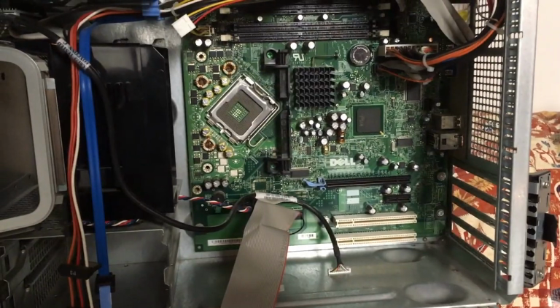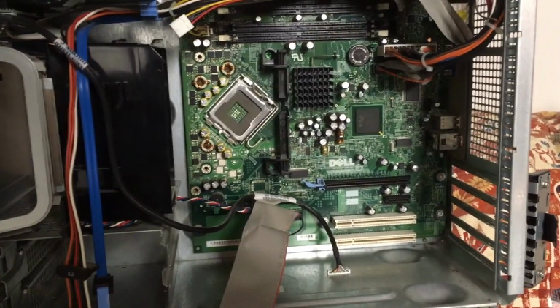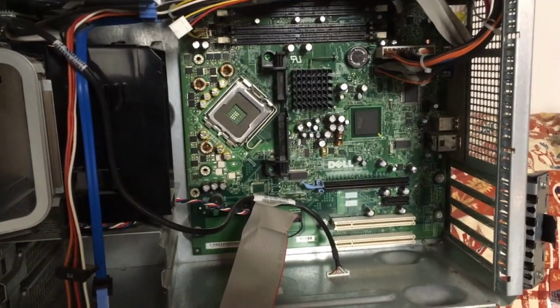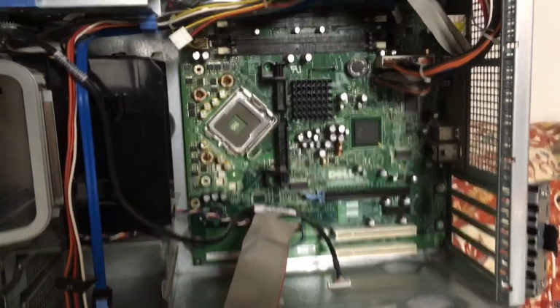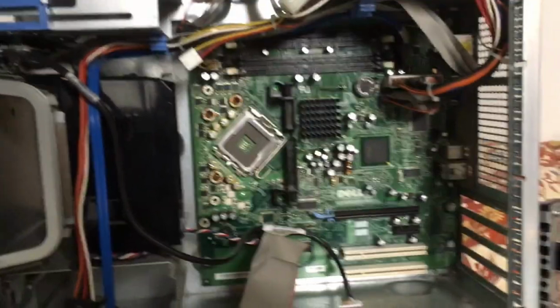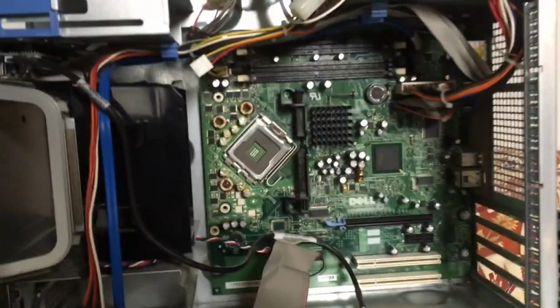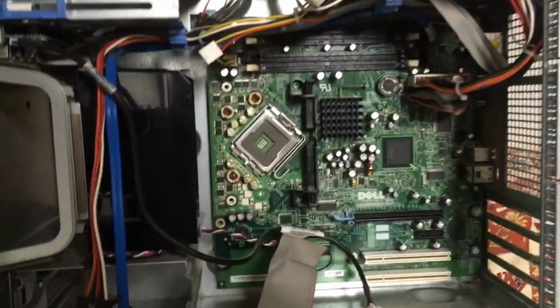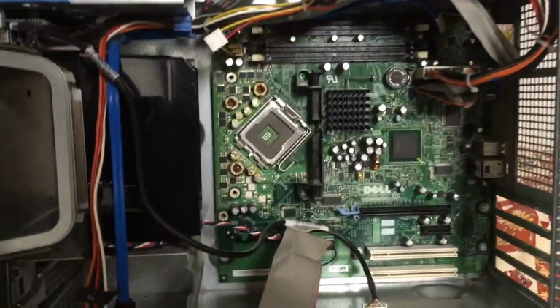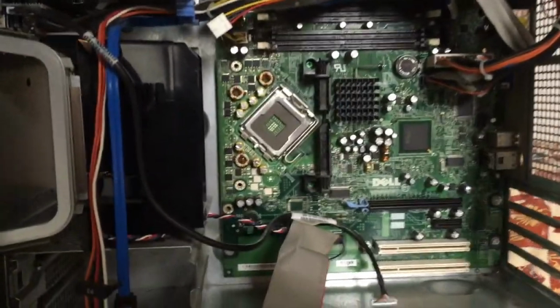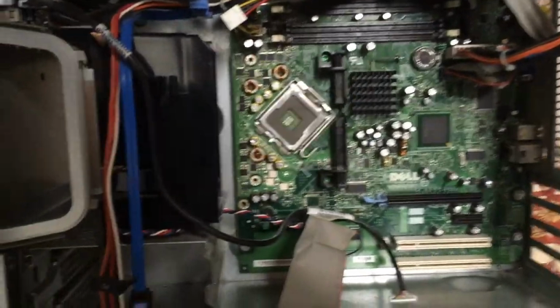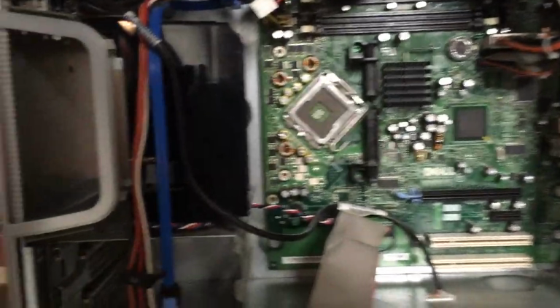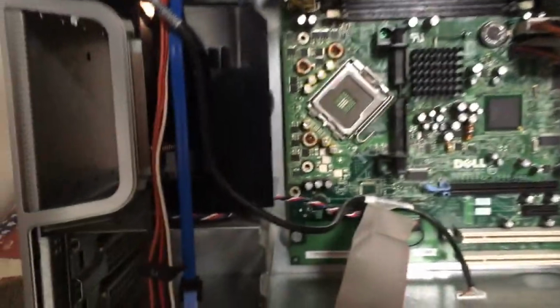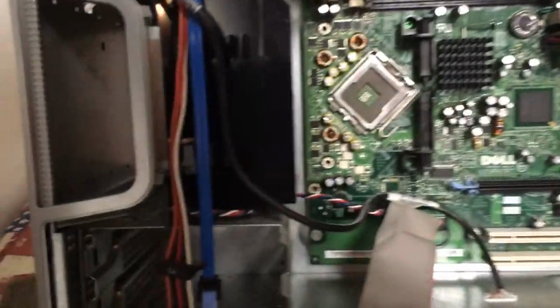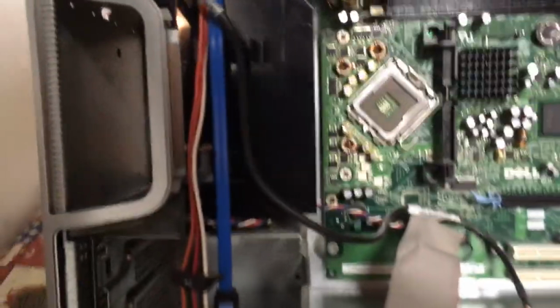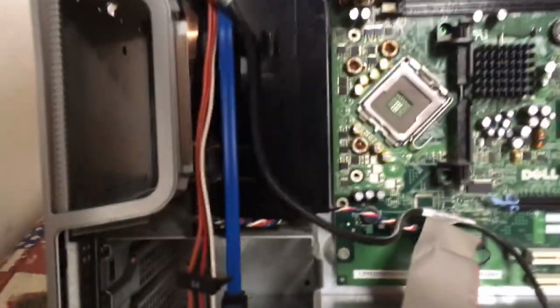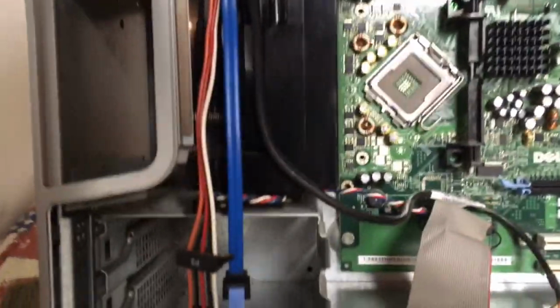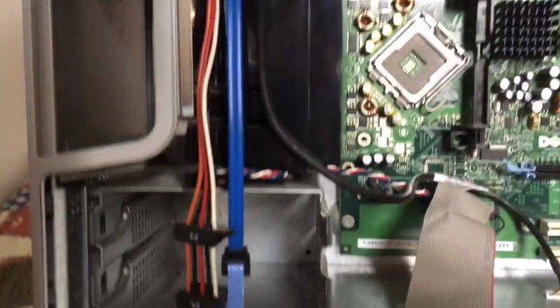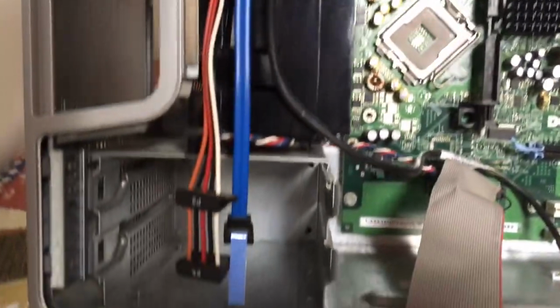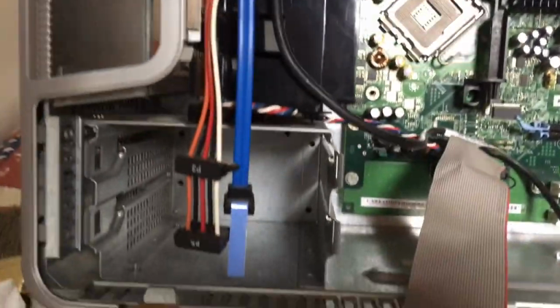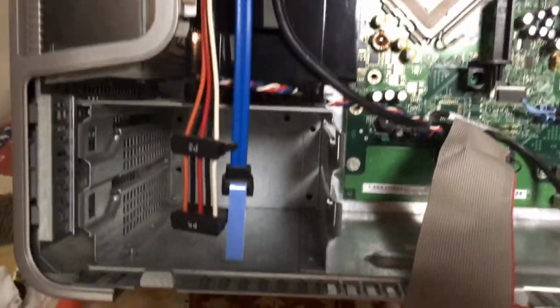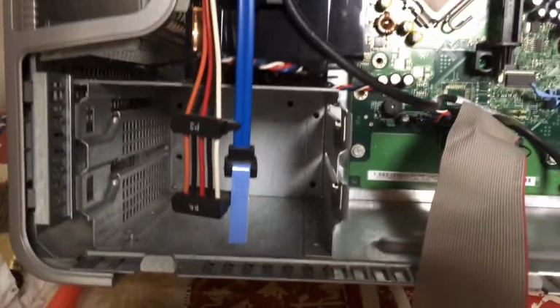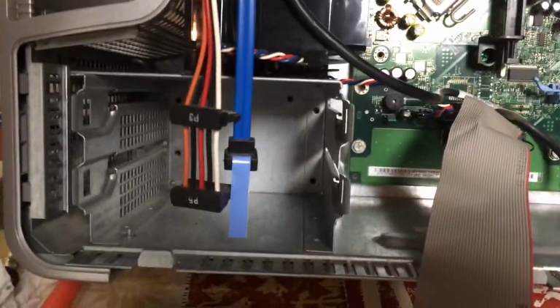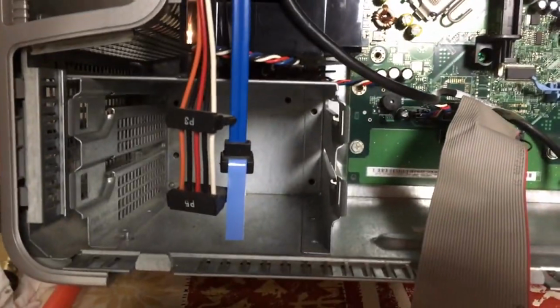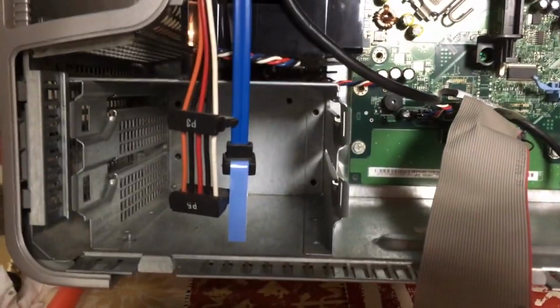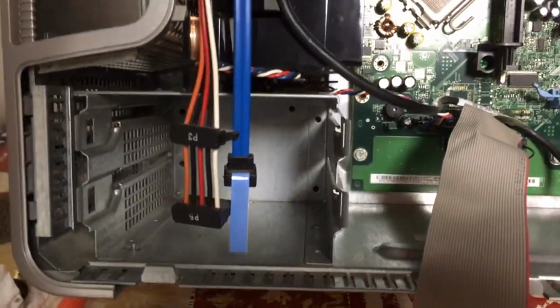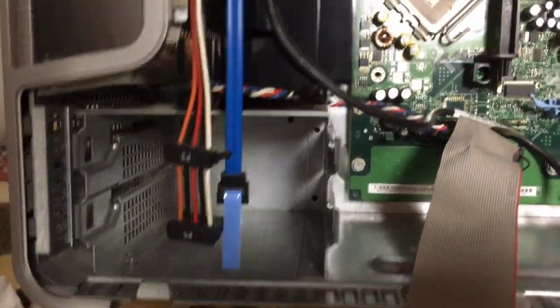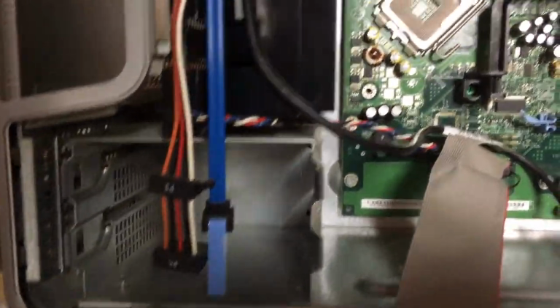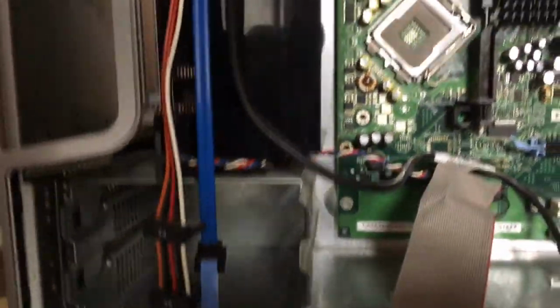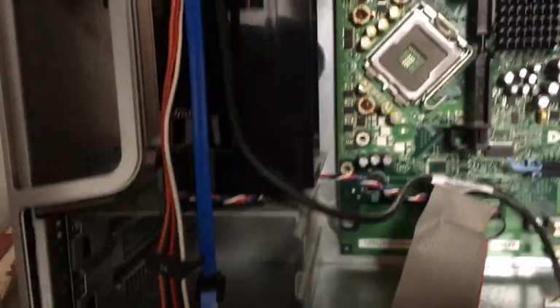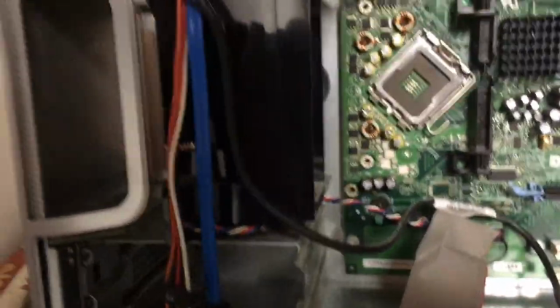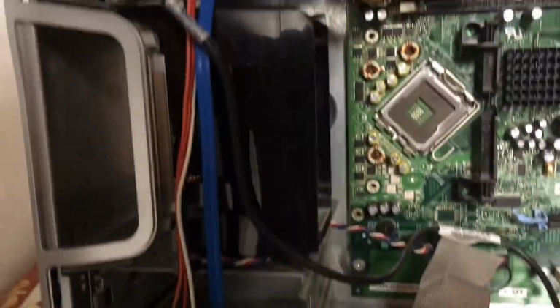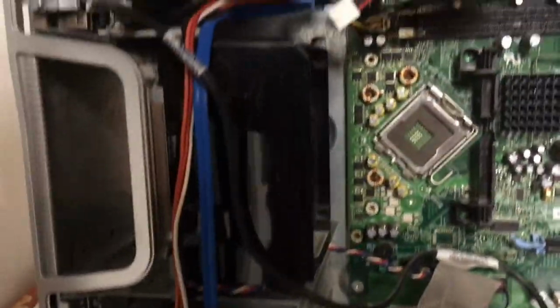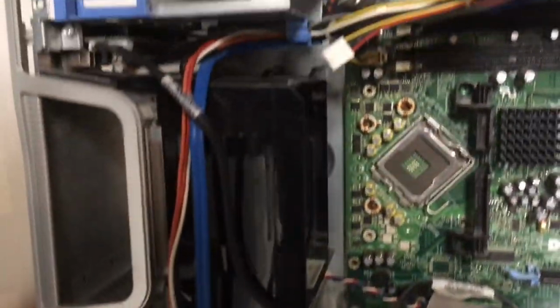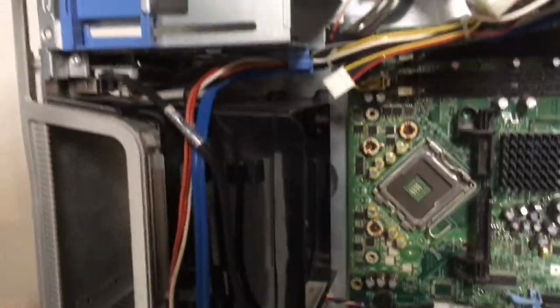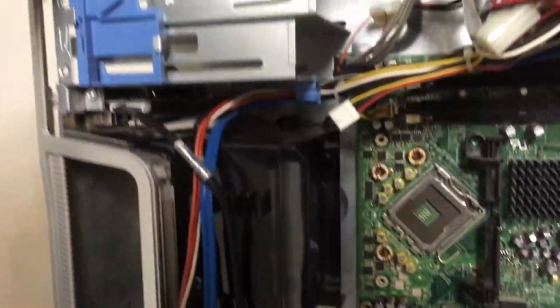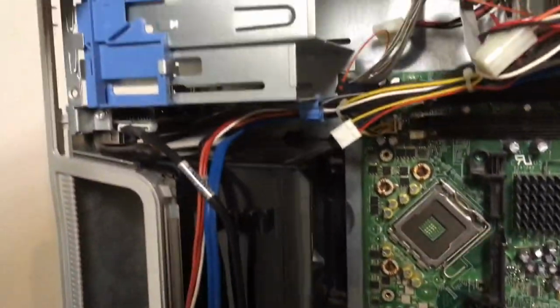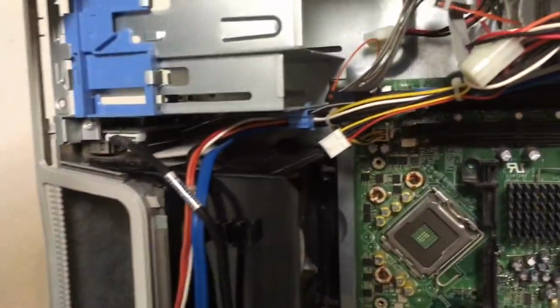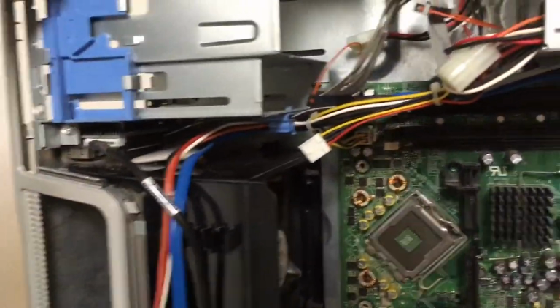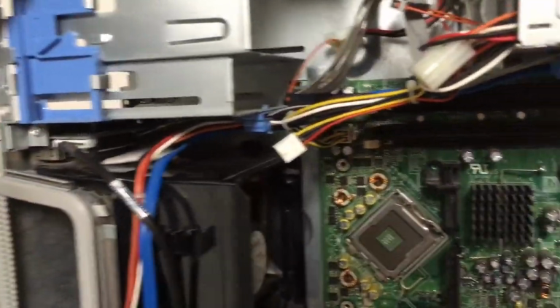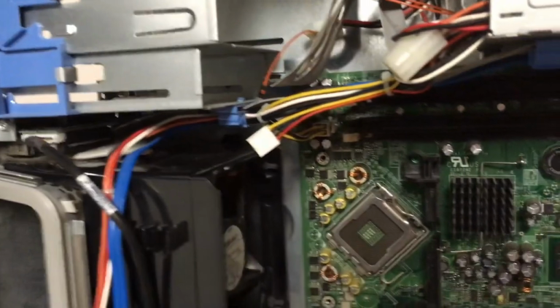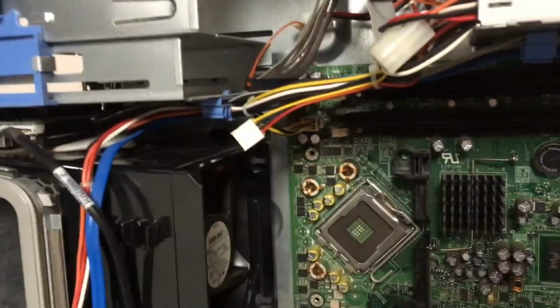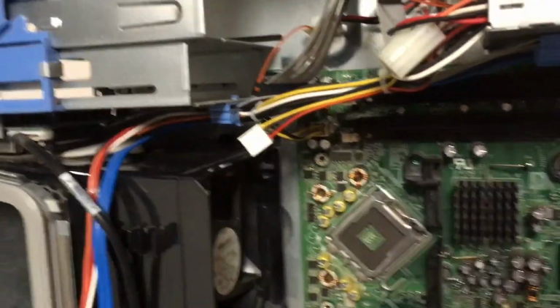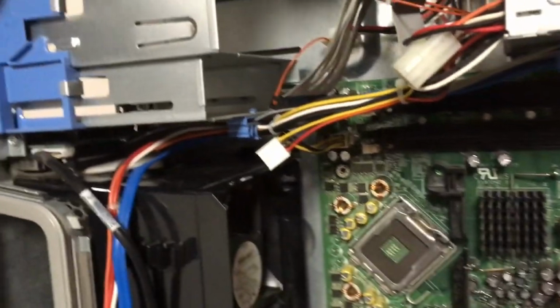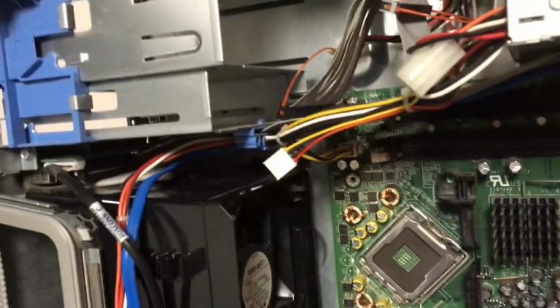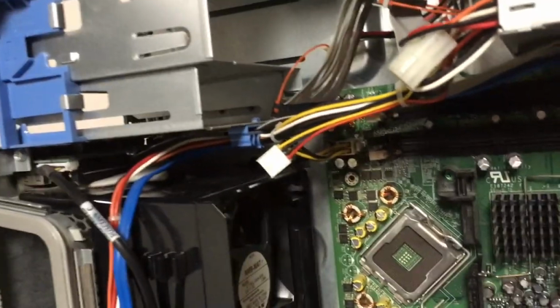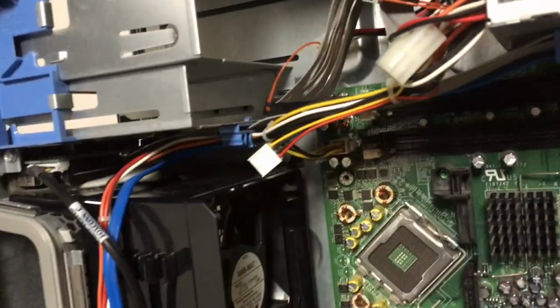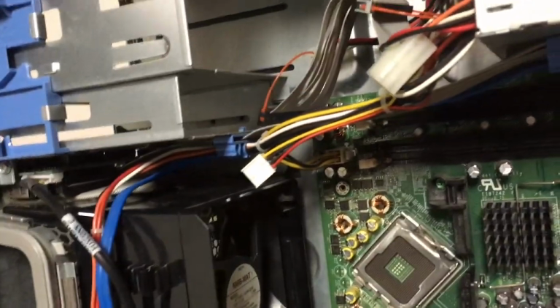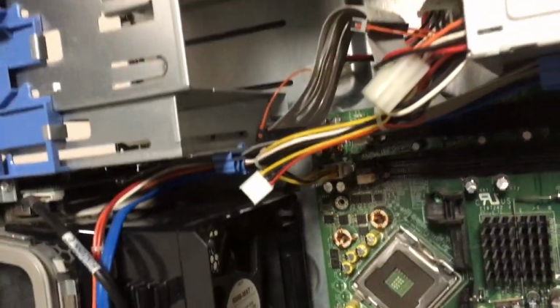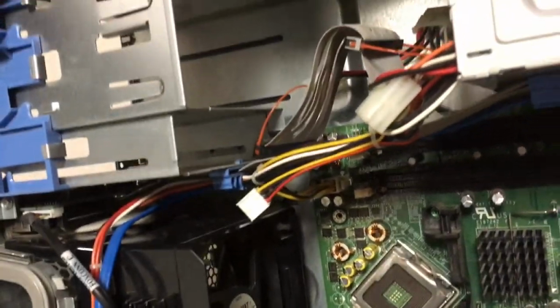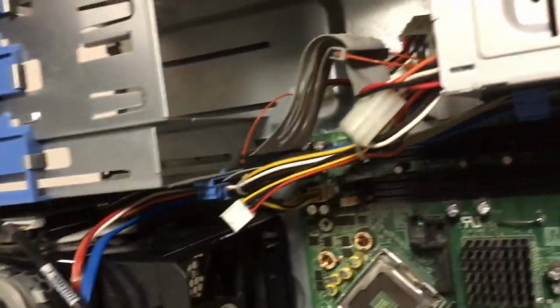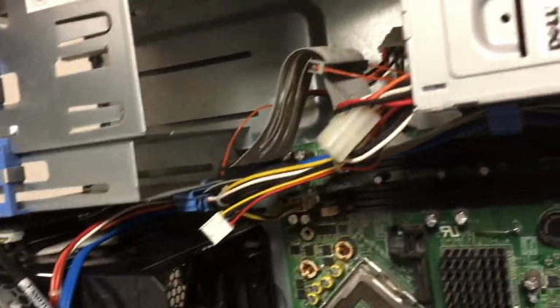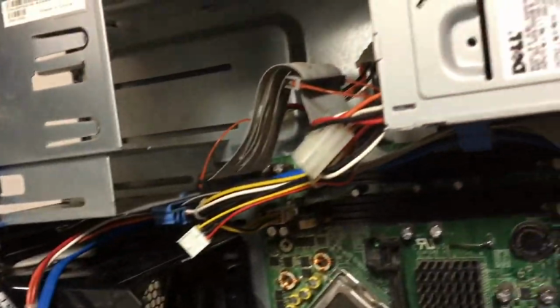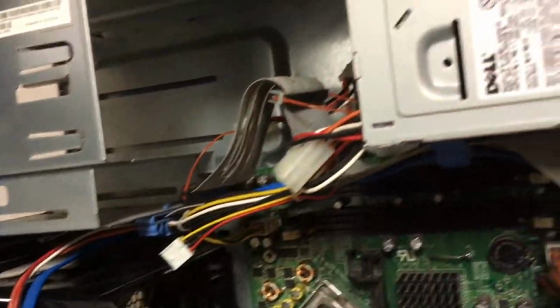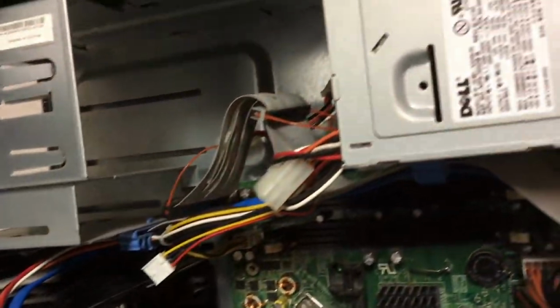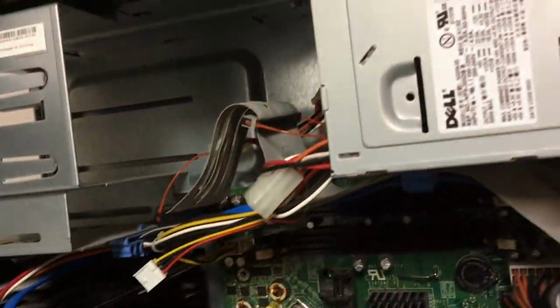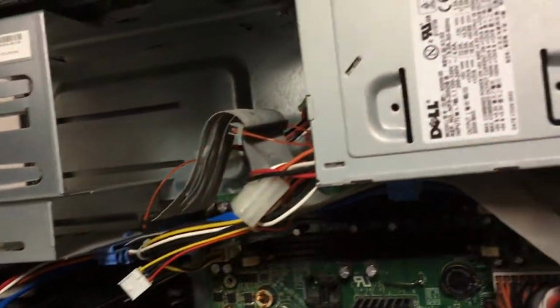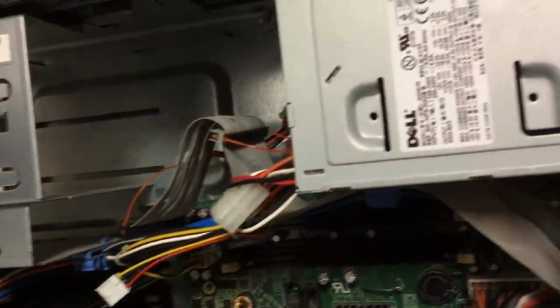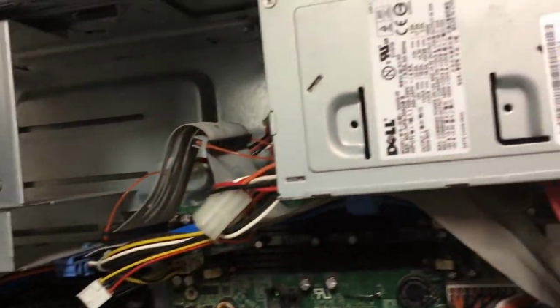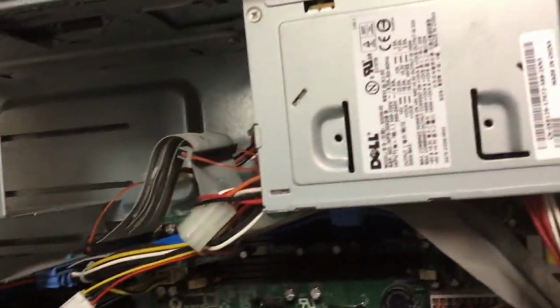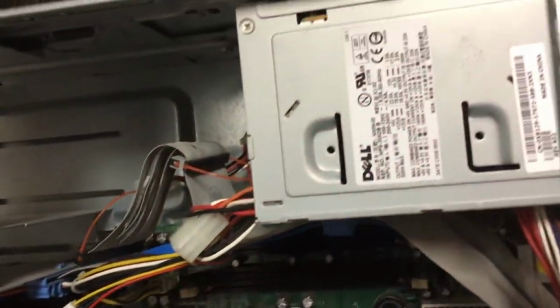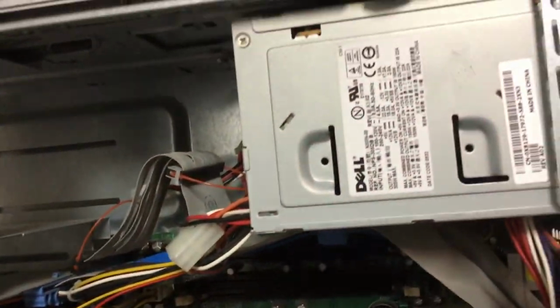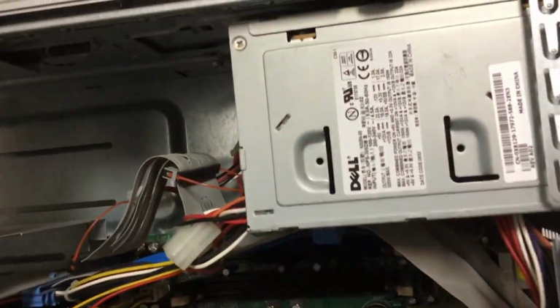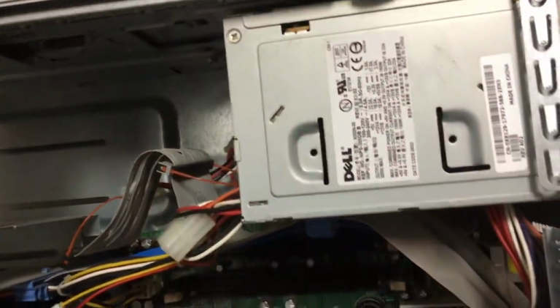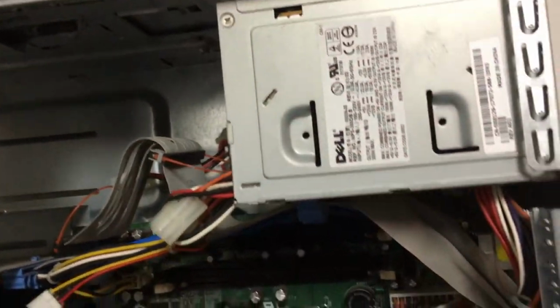With everything removed — apart from the PSU and the motherboard — I gave it a final clean, and it was now time to put everything back in.